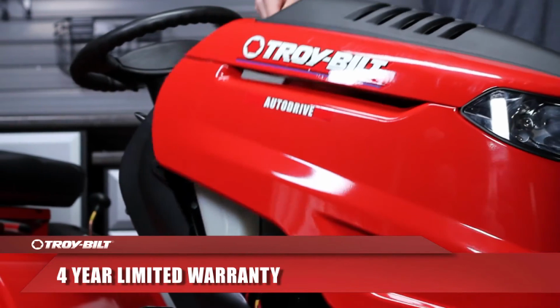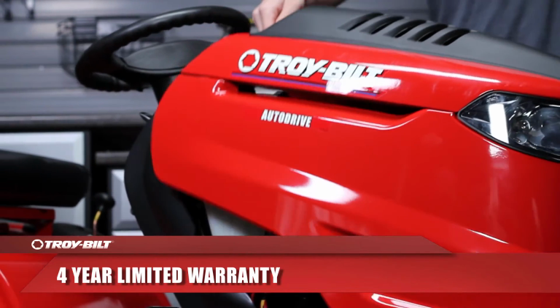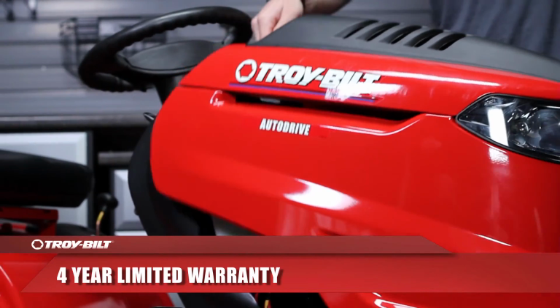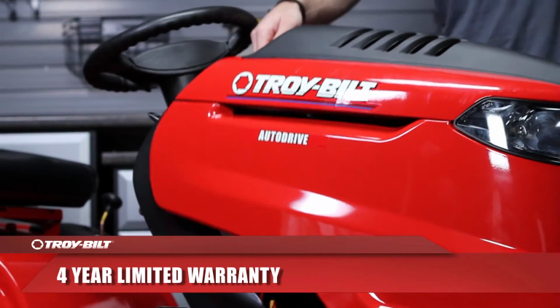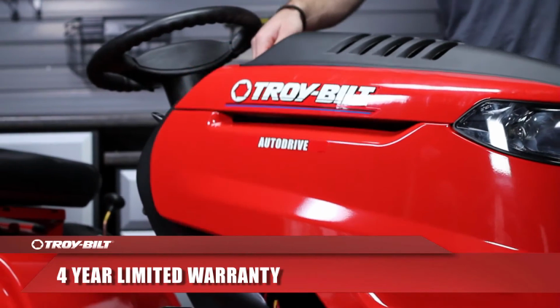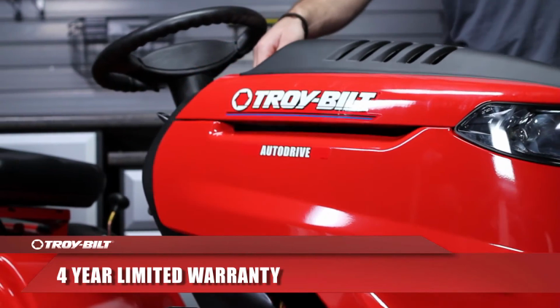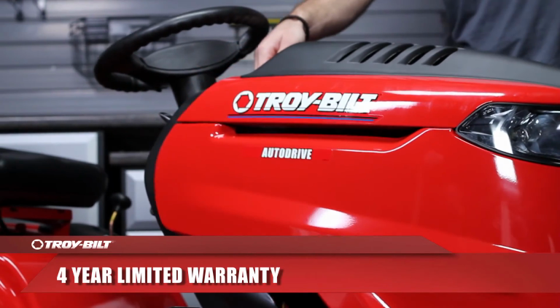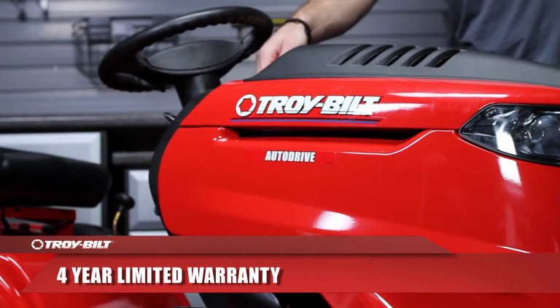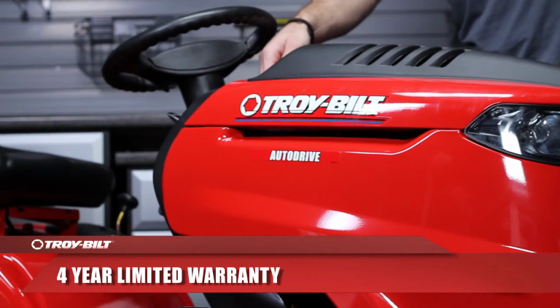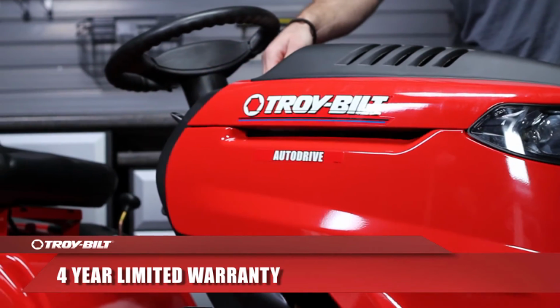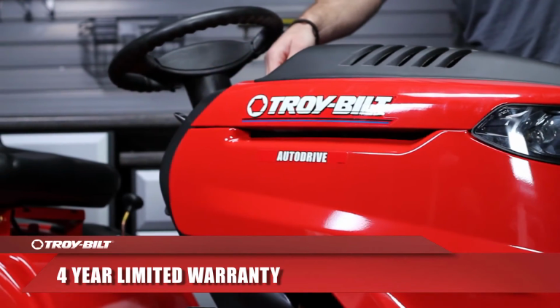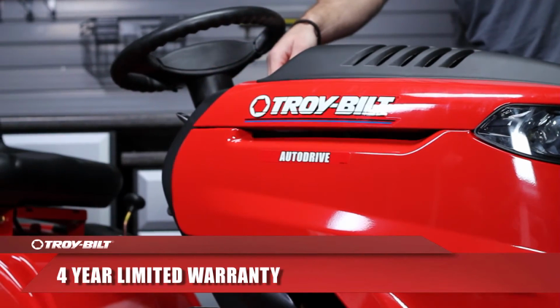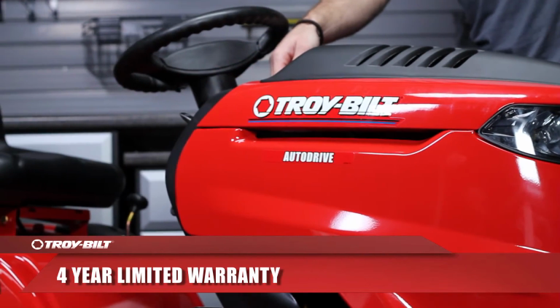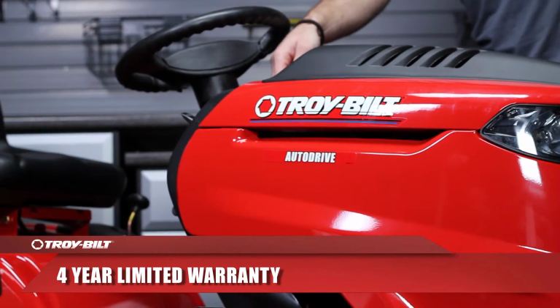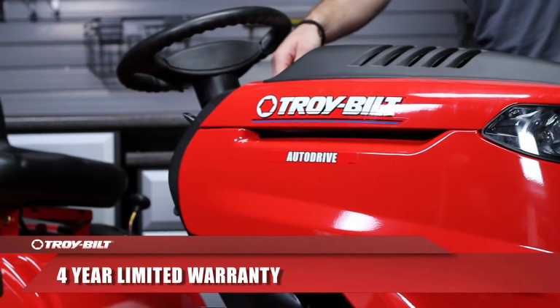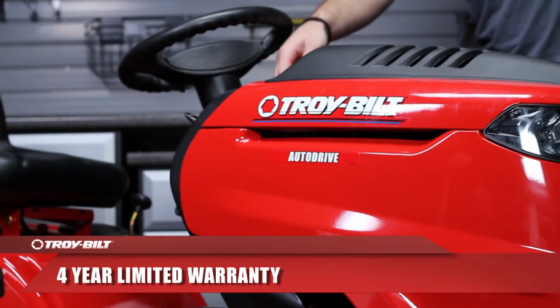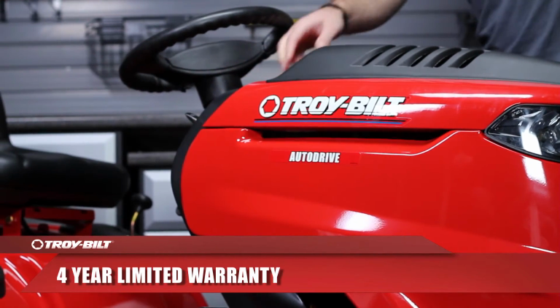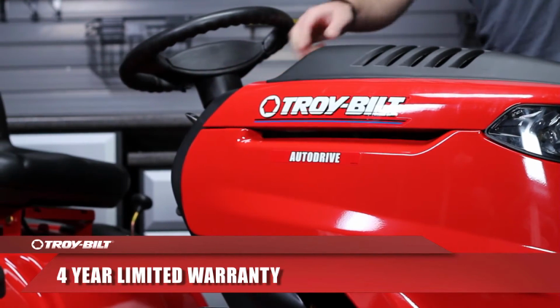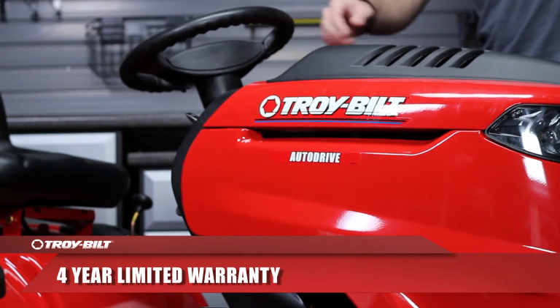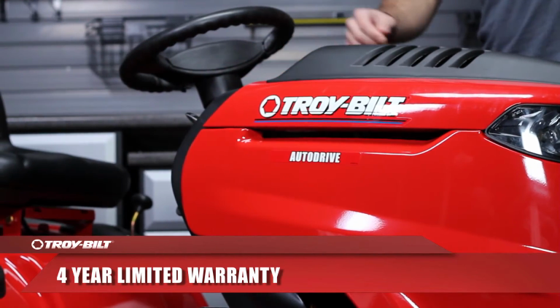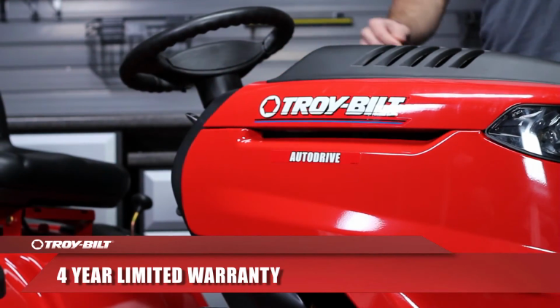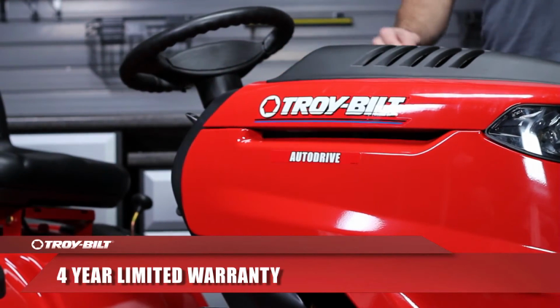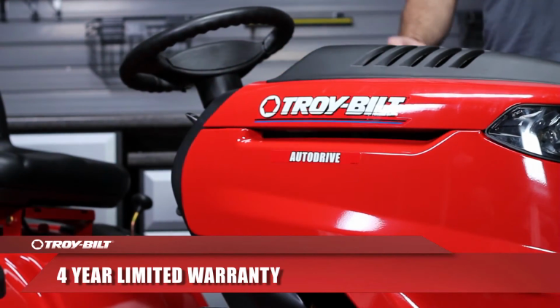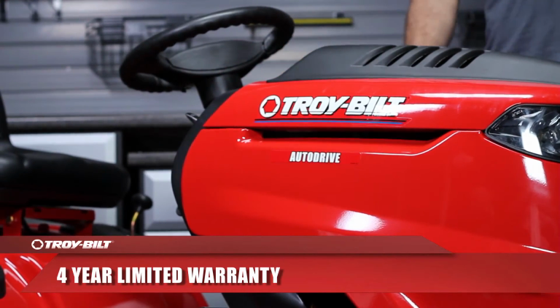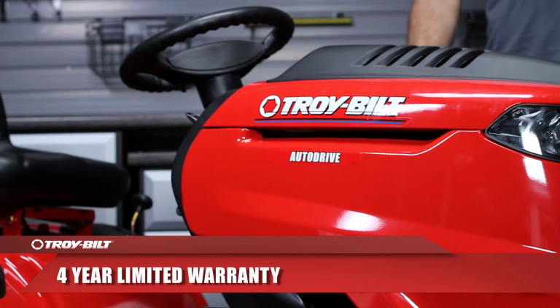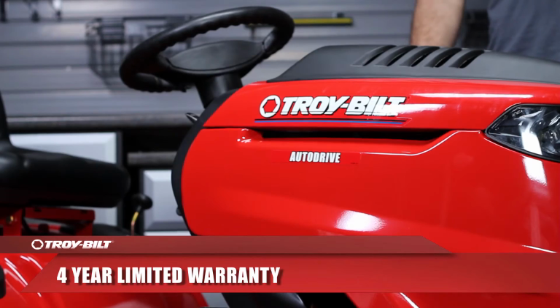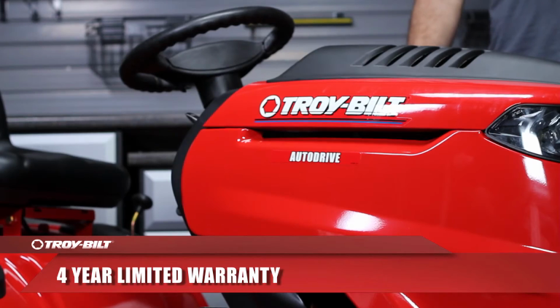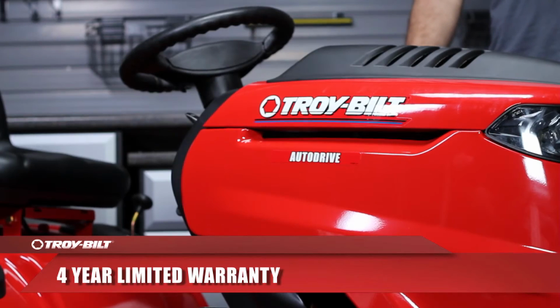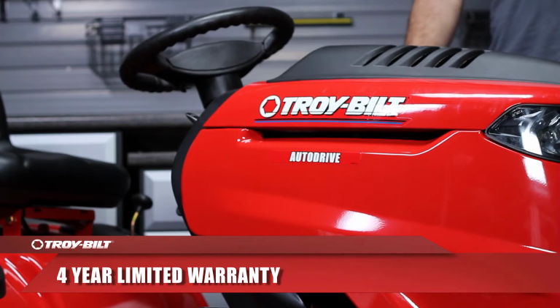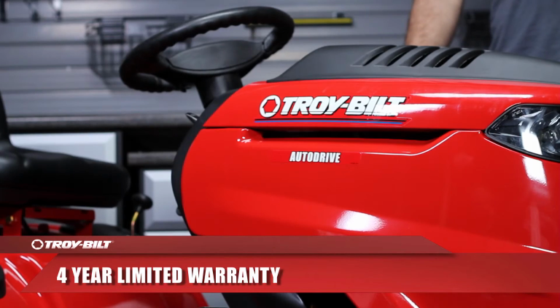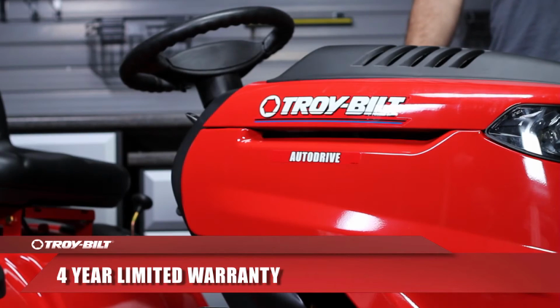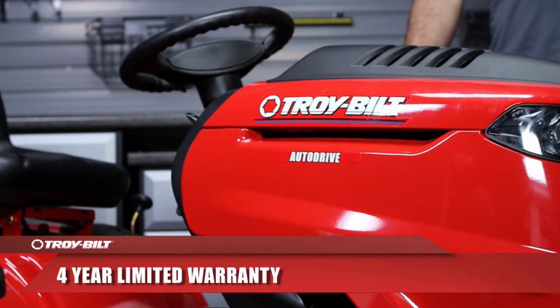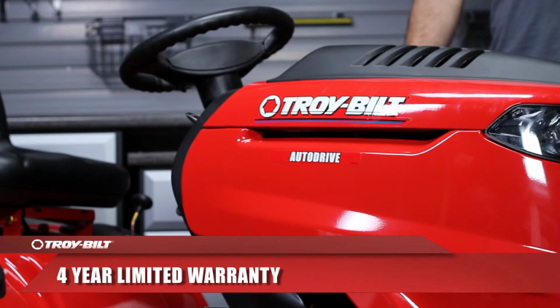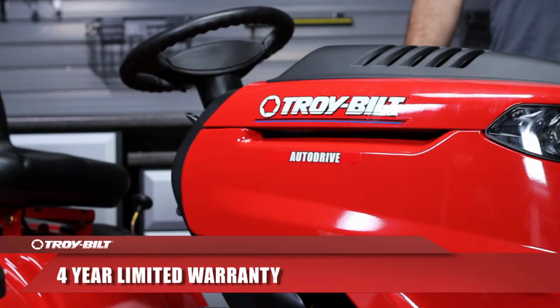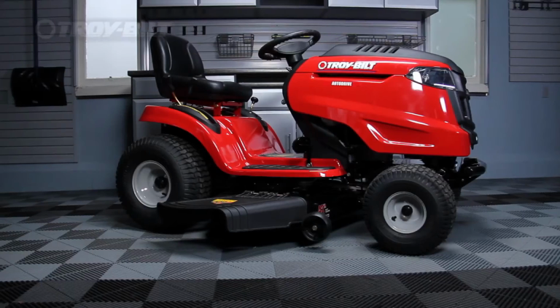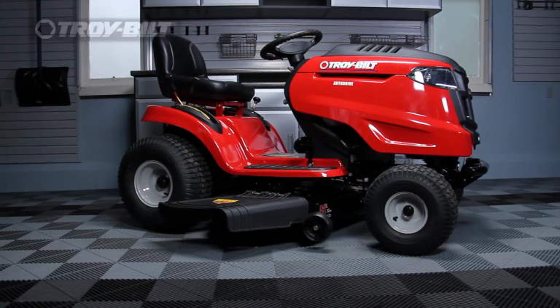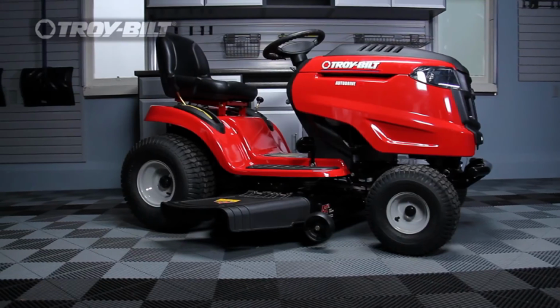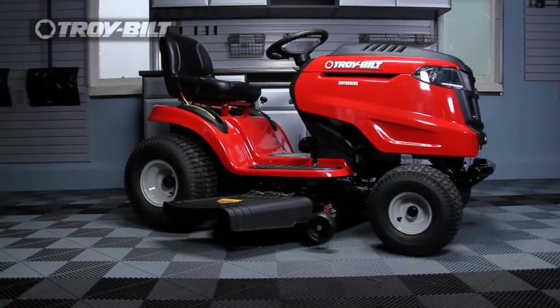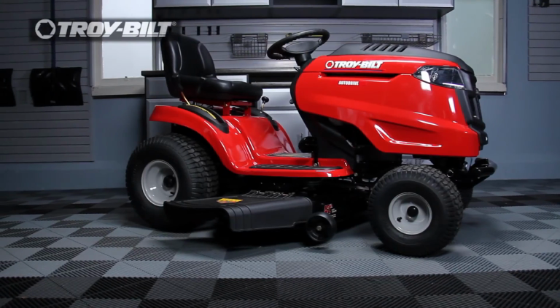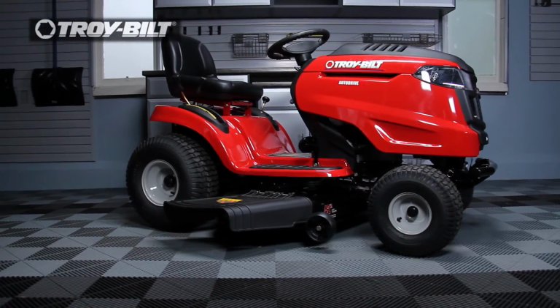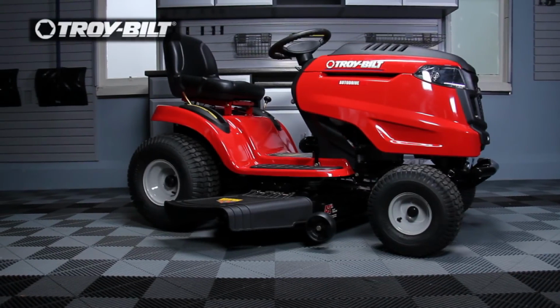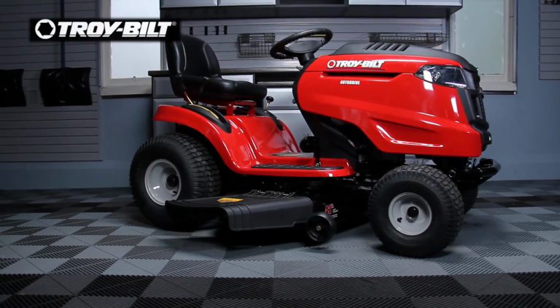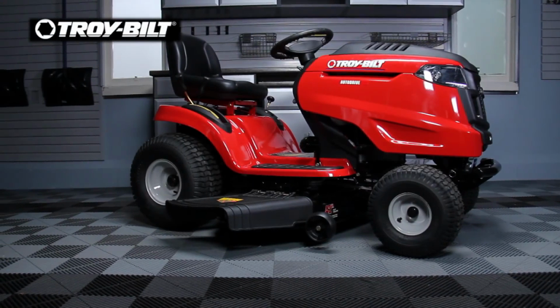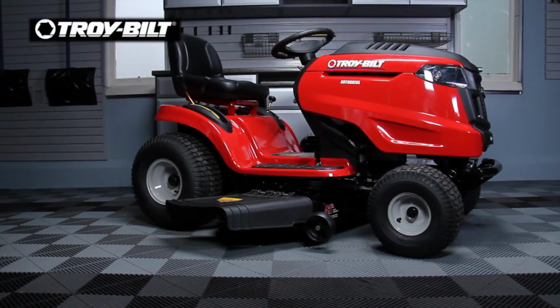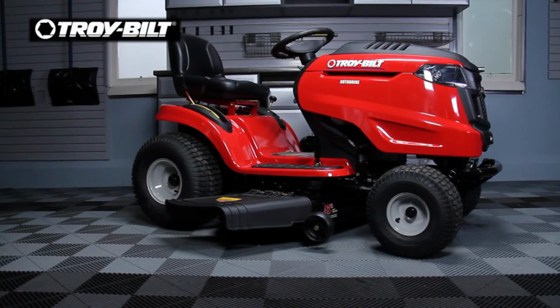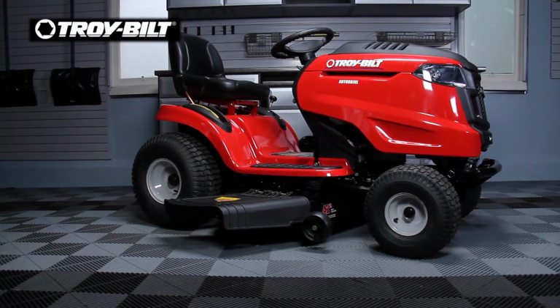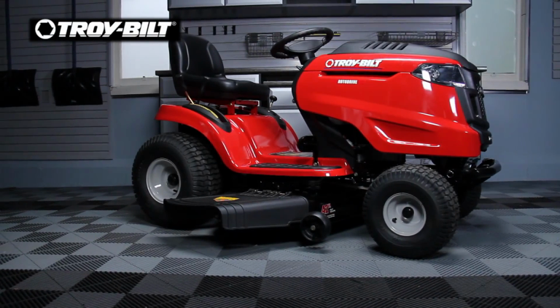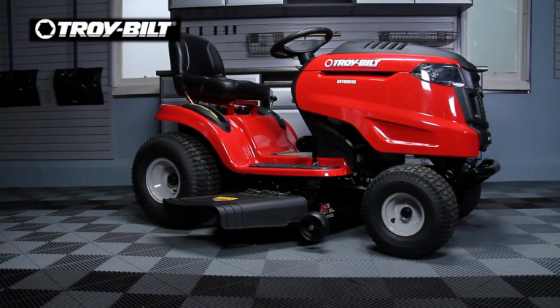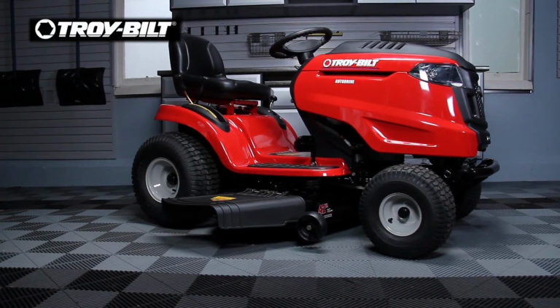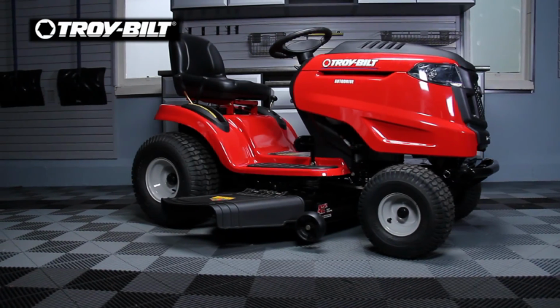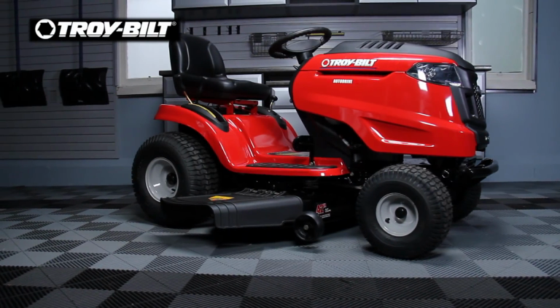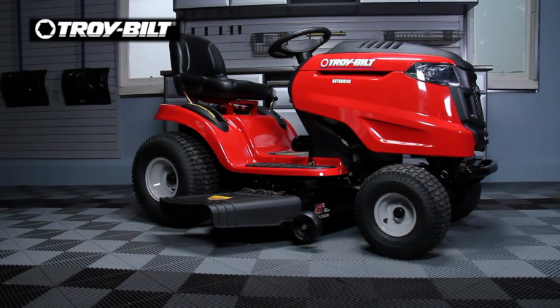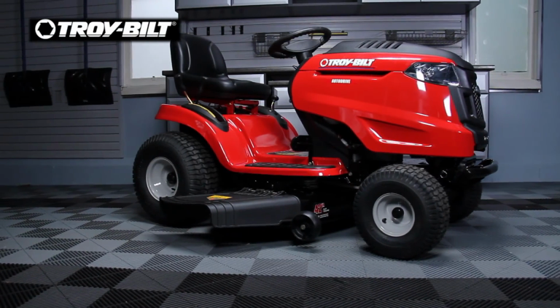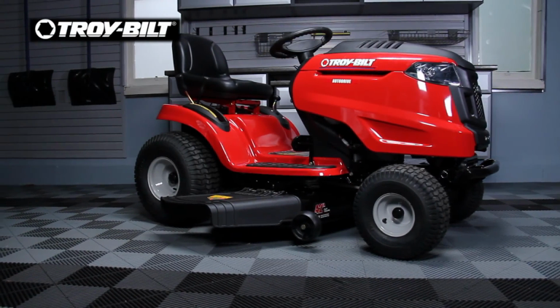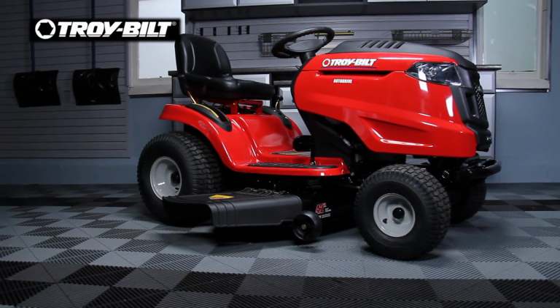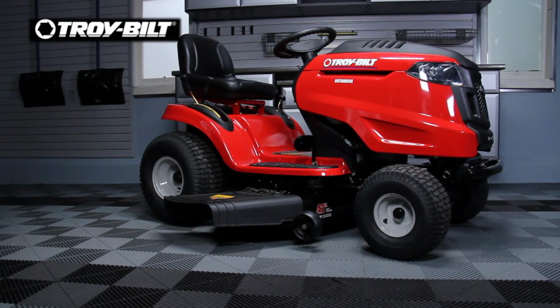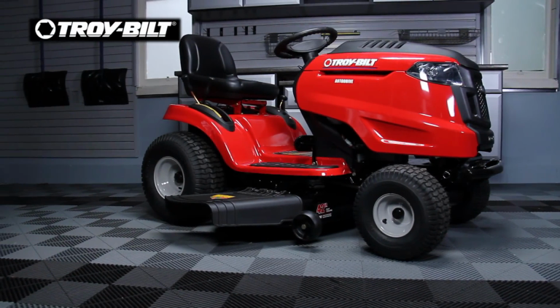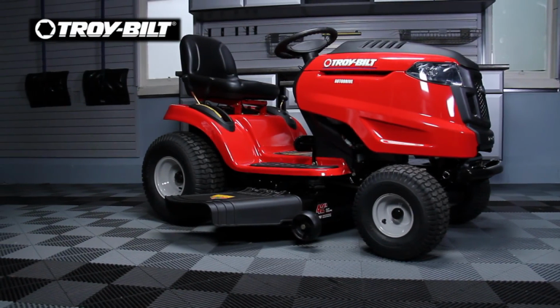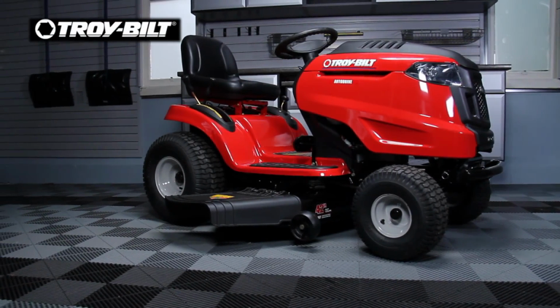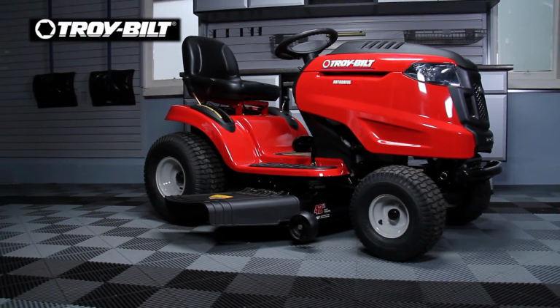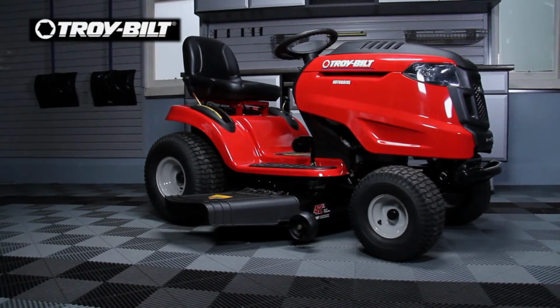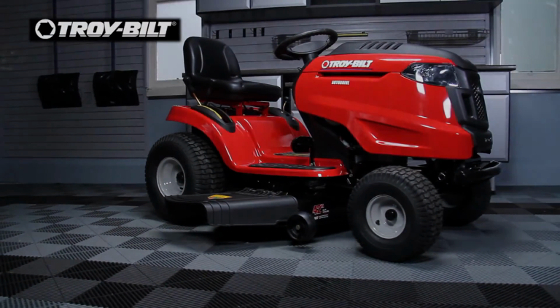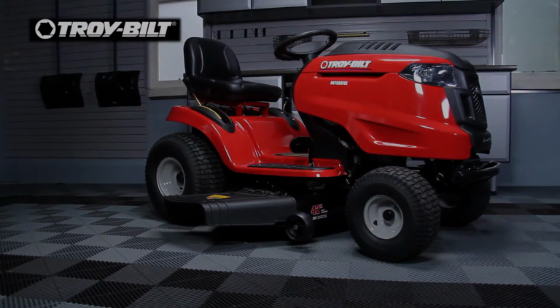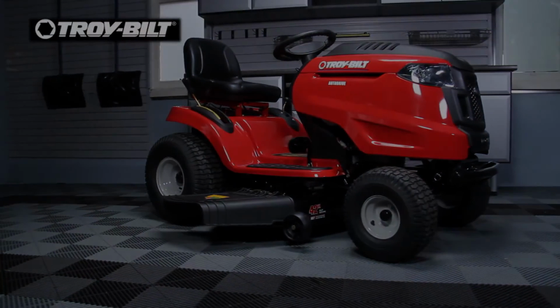With these innovative features and durable Troy-Built construction, your lawn tractor will be there to help you through every summer.